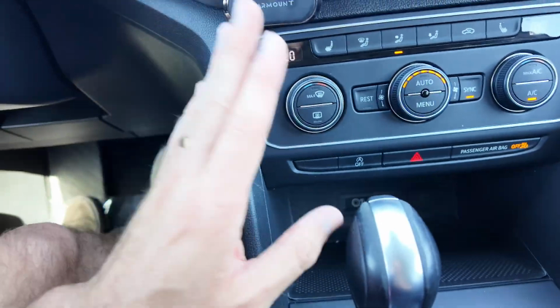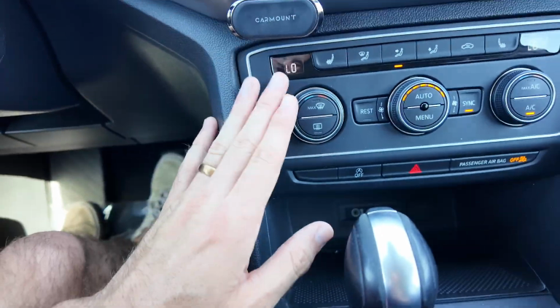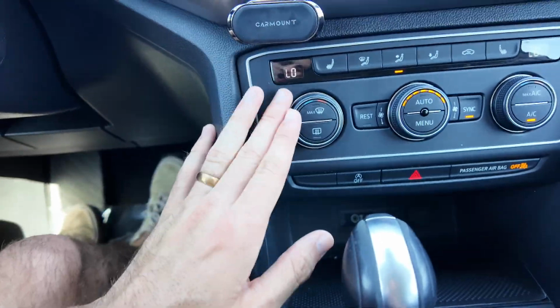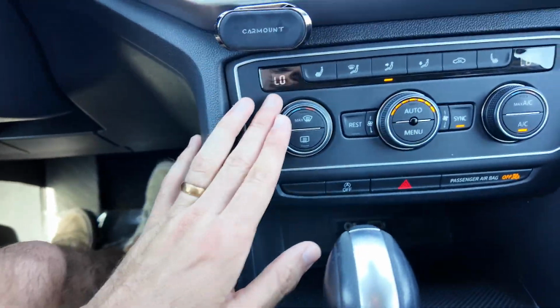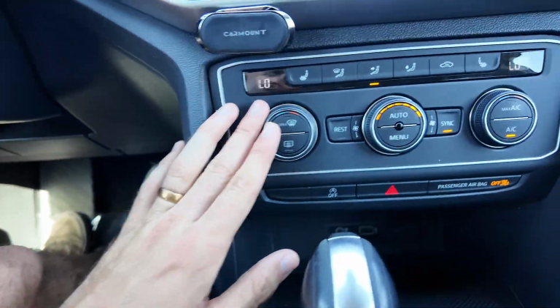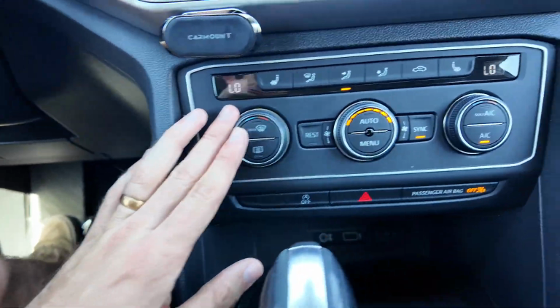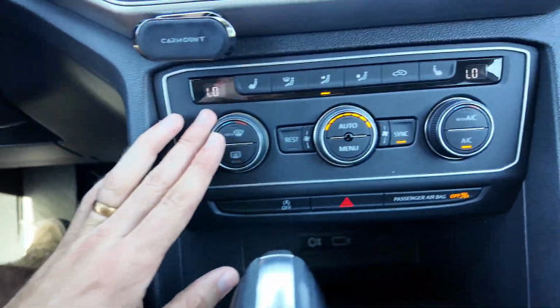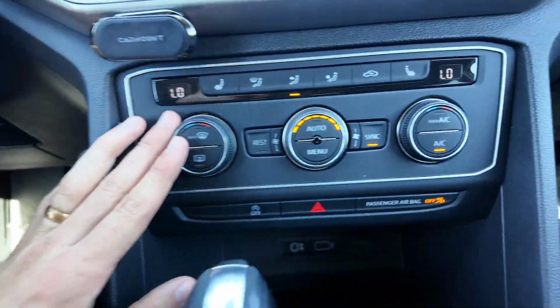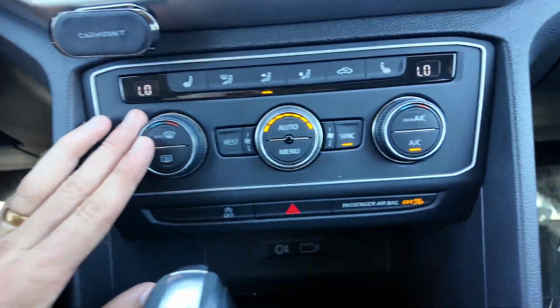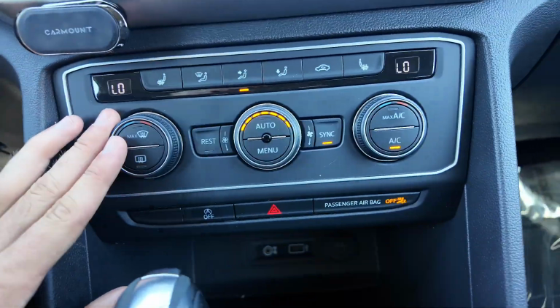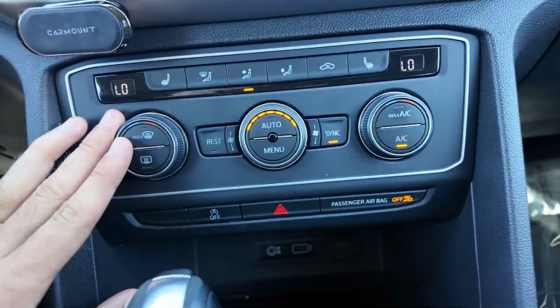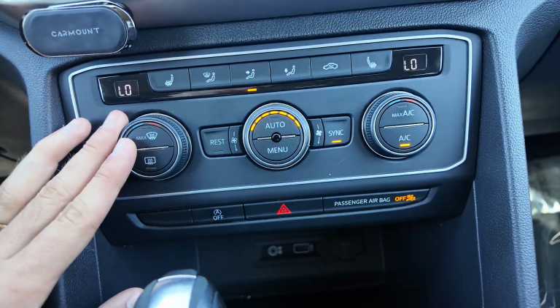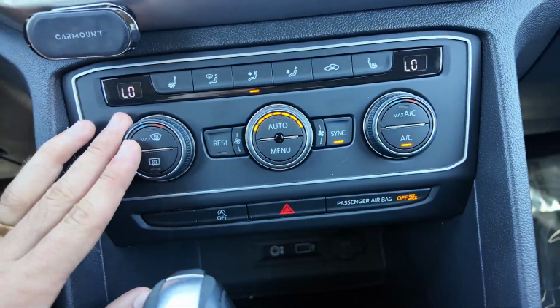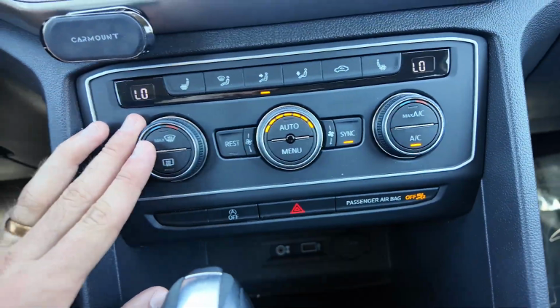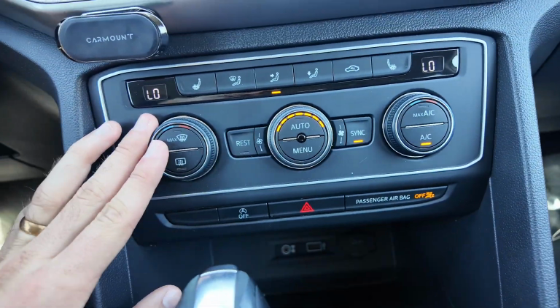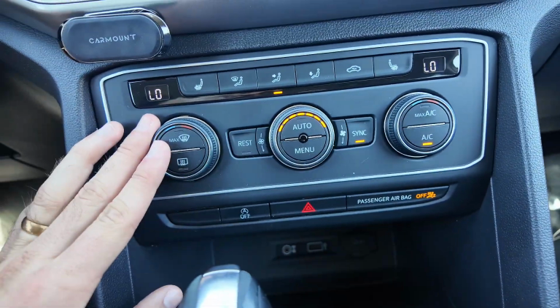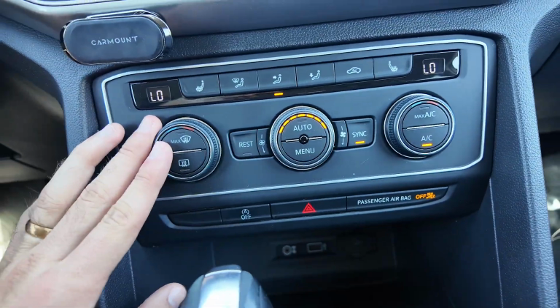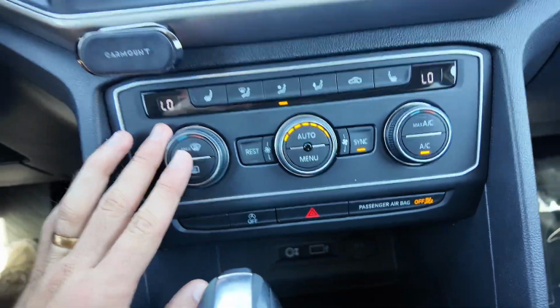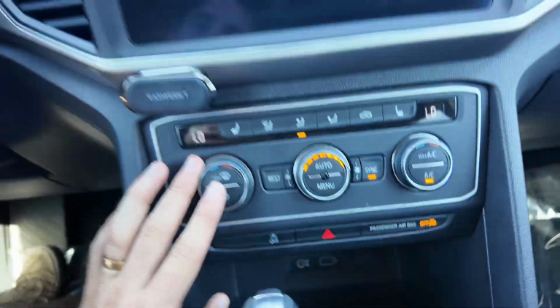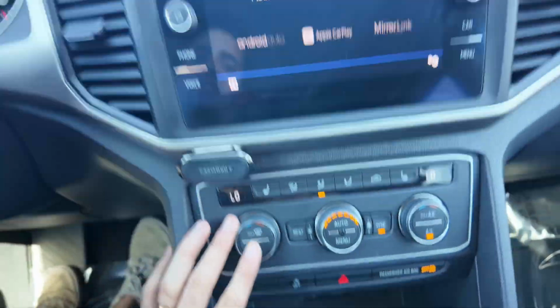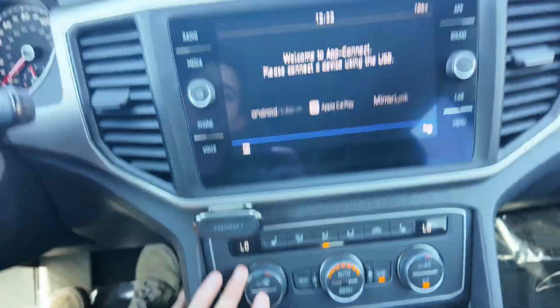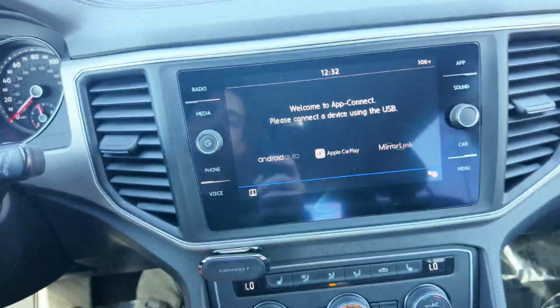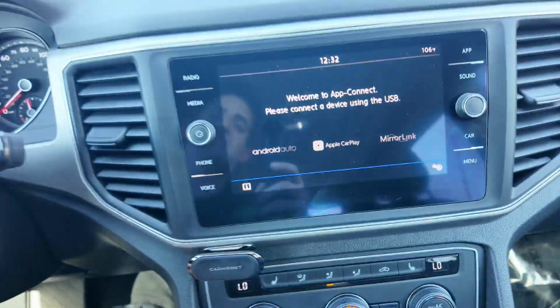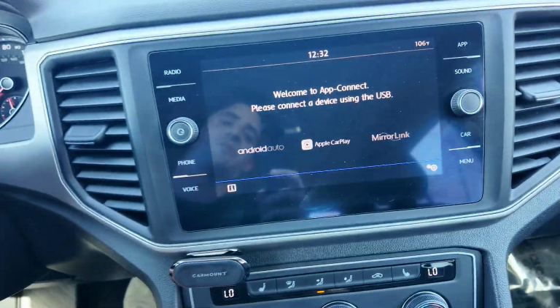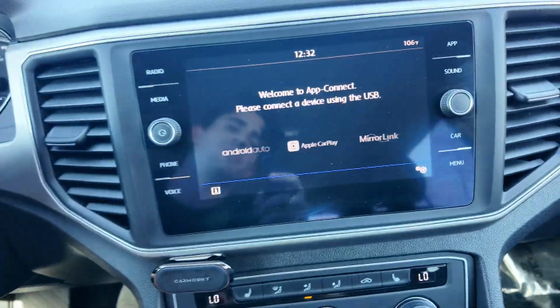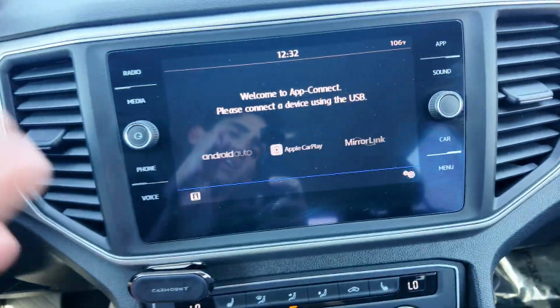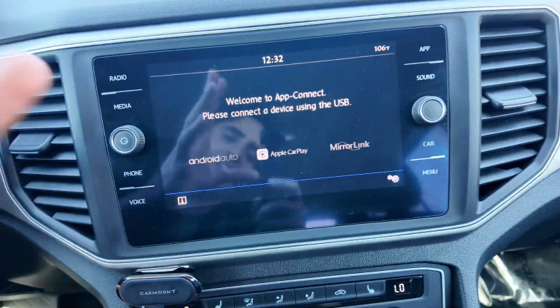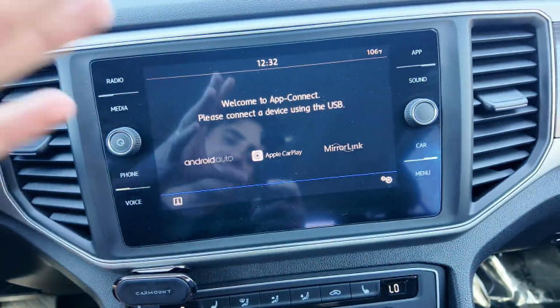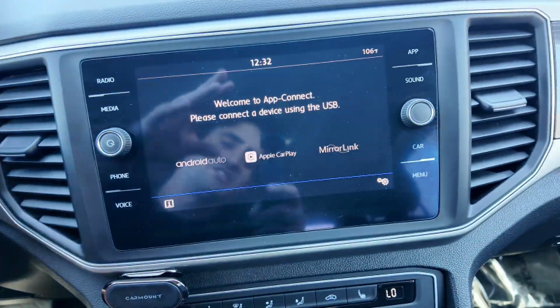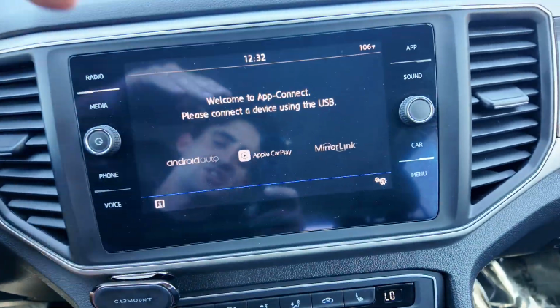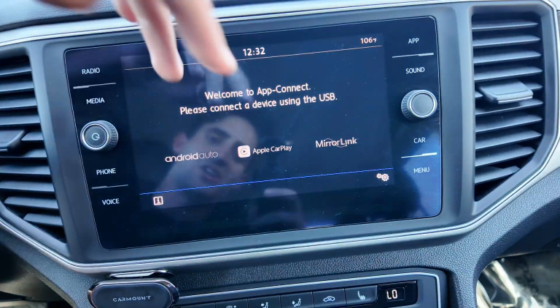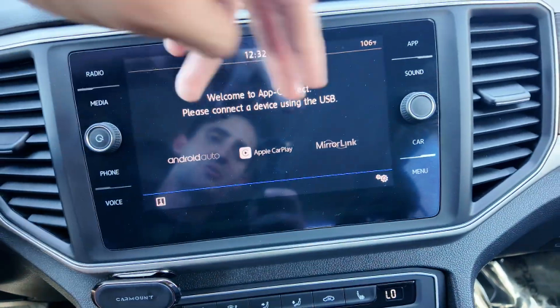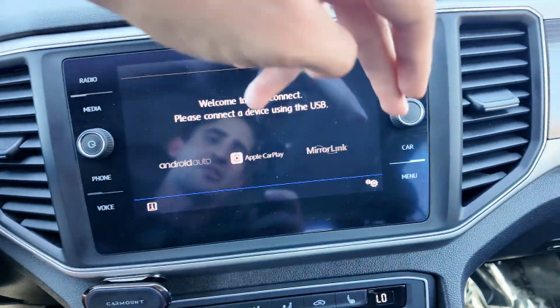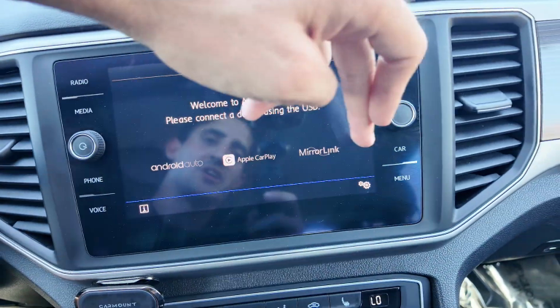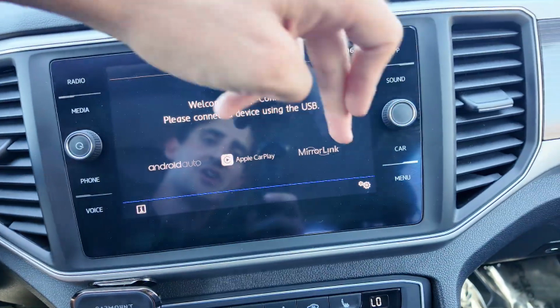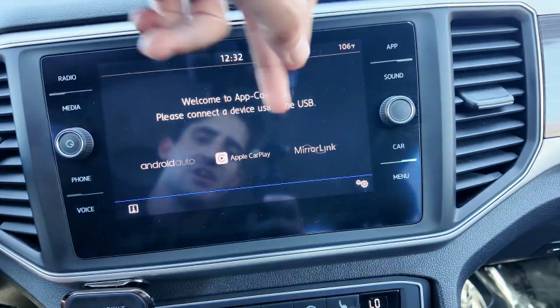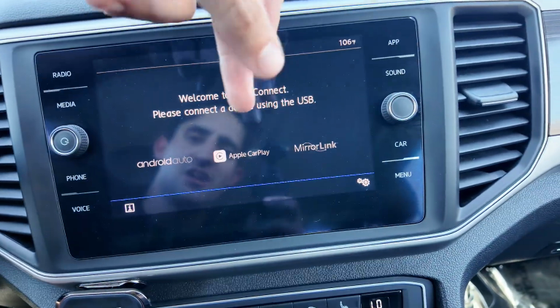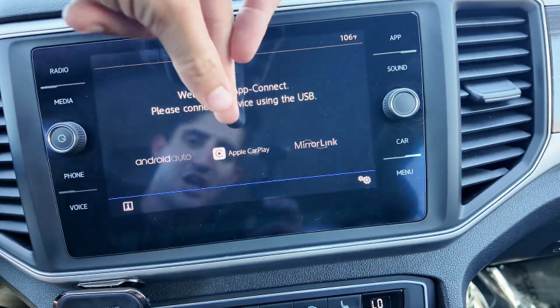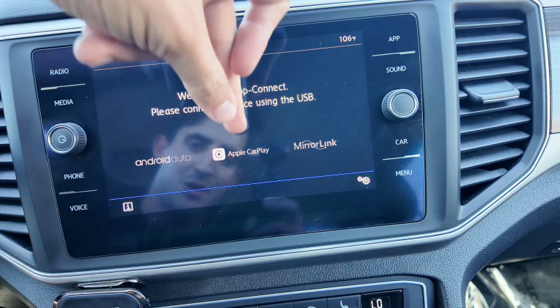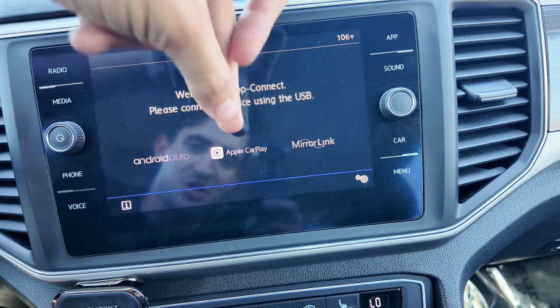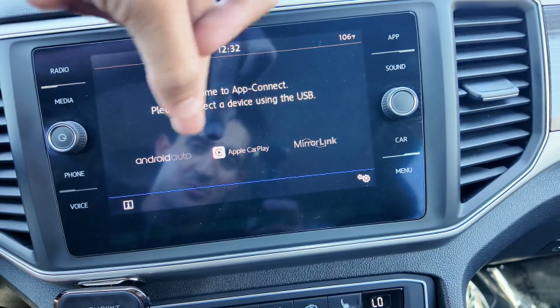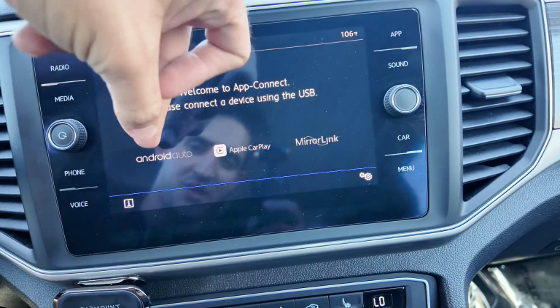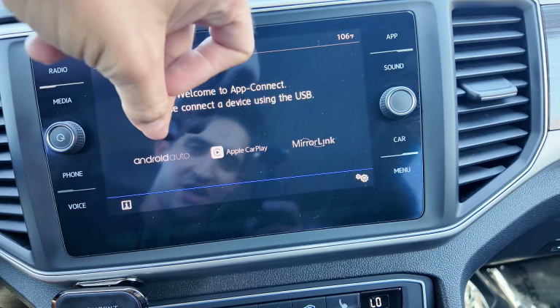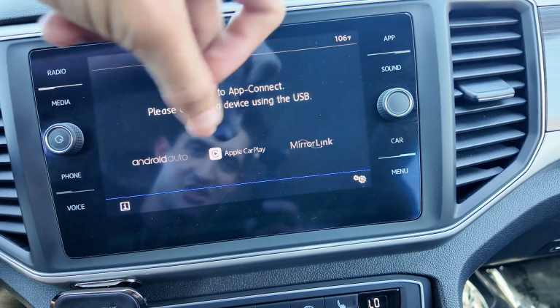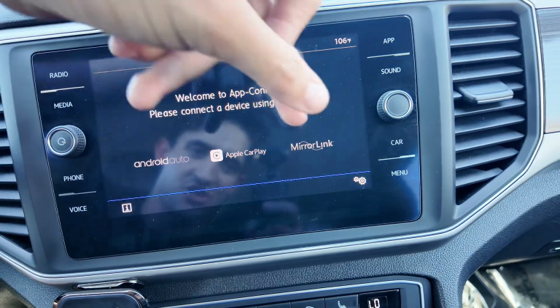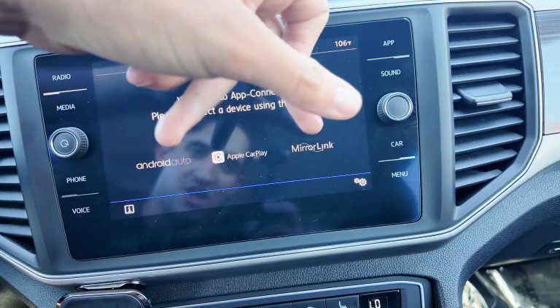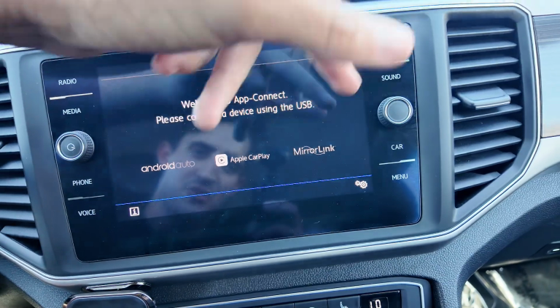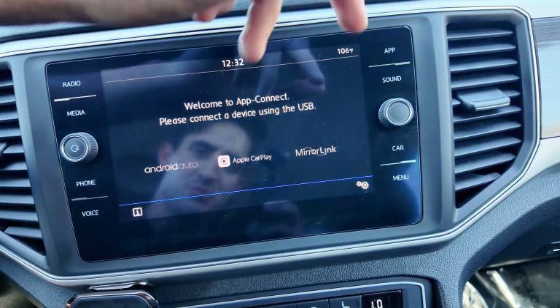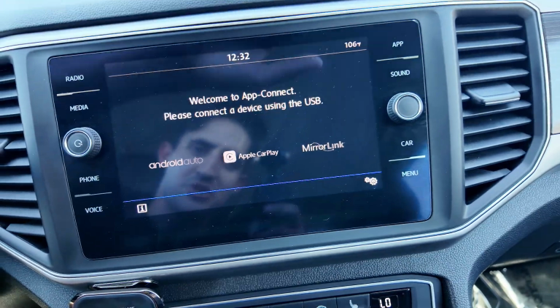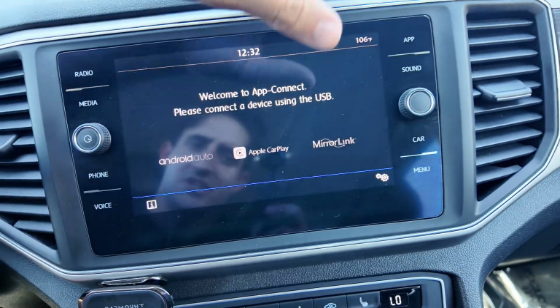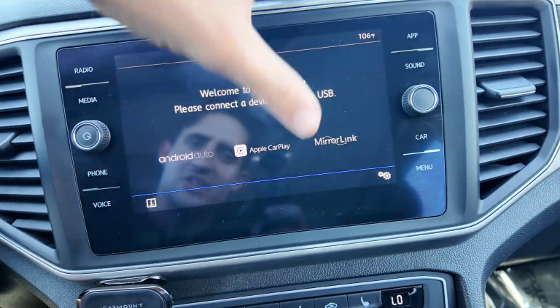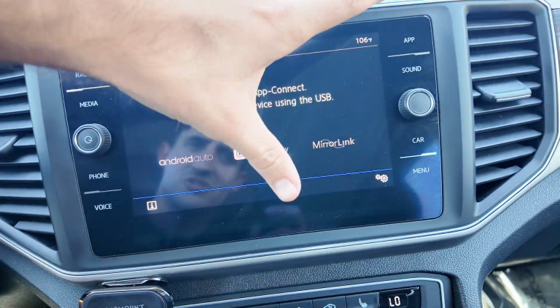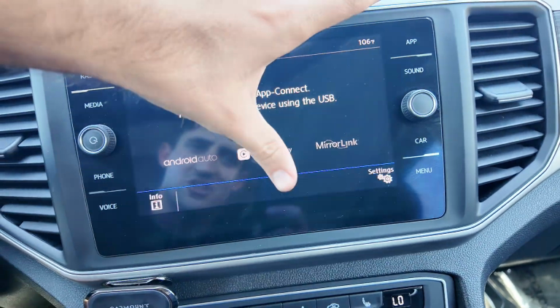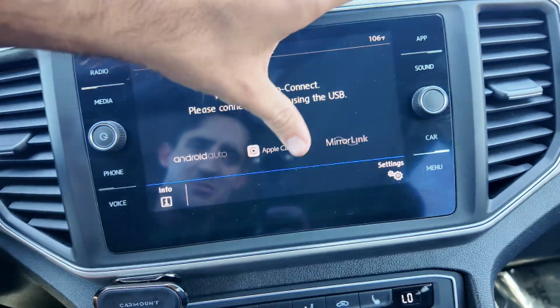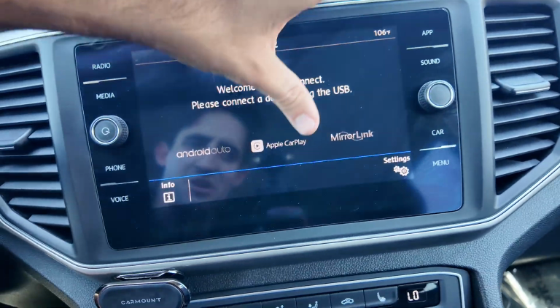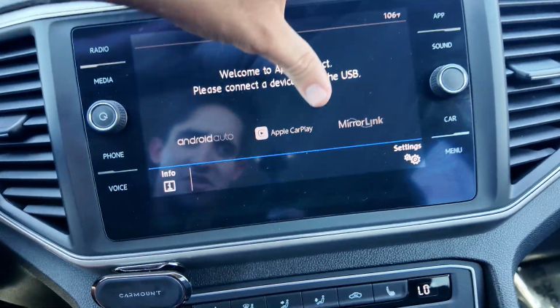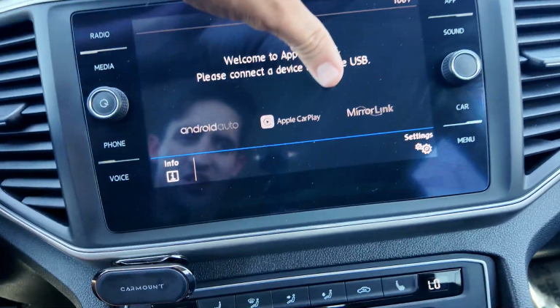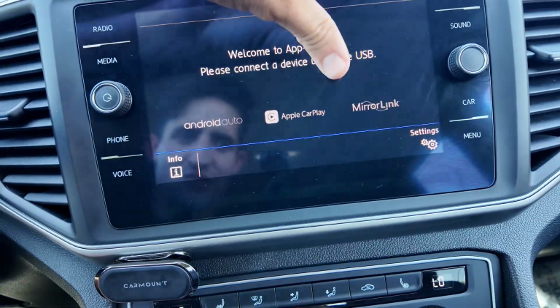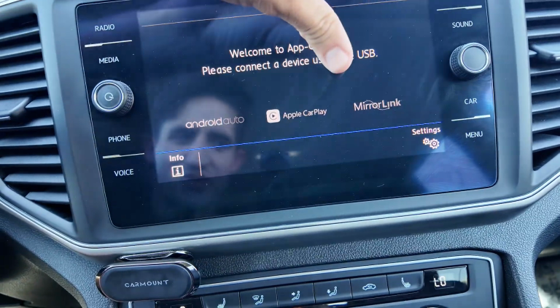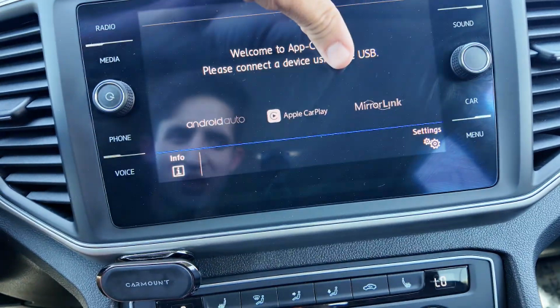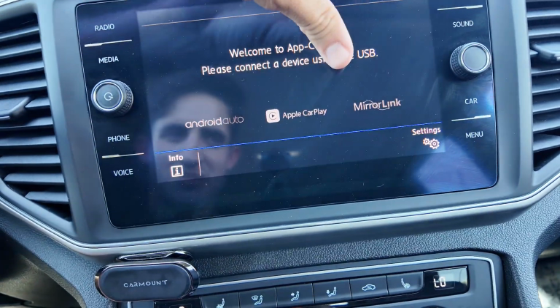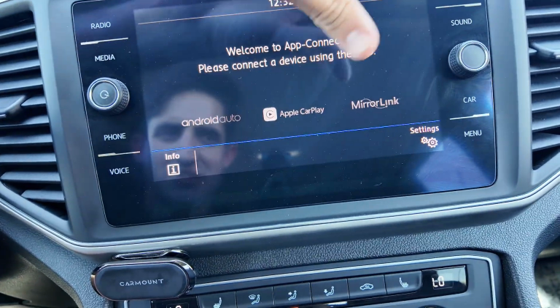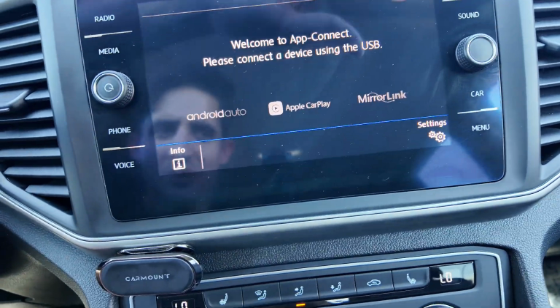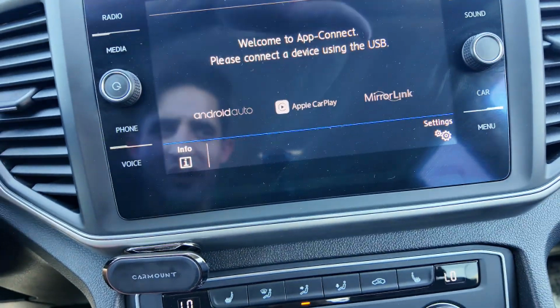You're also going to have heated seats with the AC system. As you can tell right over here, Apple CarPlay, Android Auto, and MirrorLink are going to be on the infotainment display.